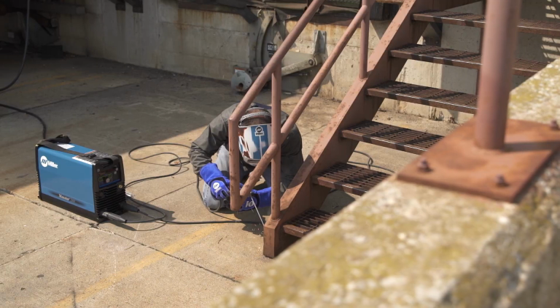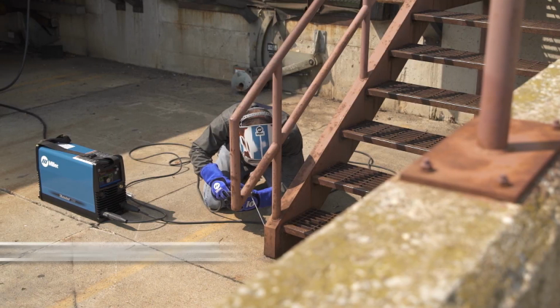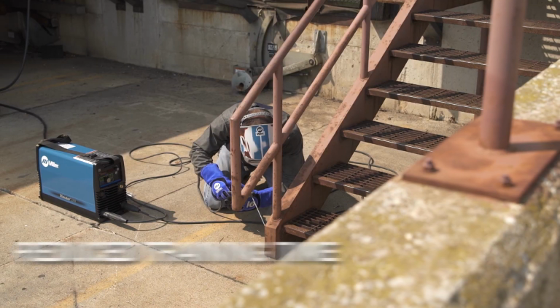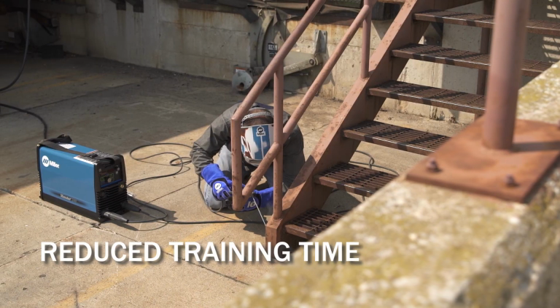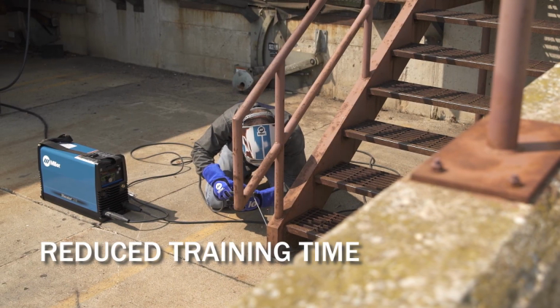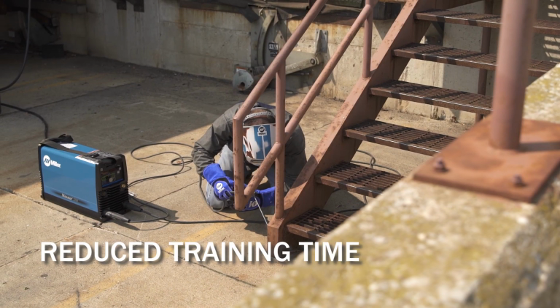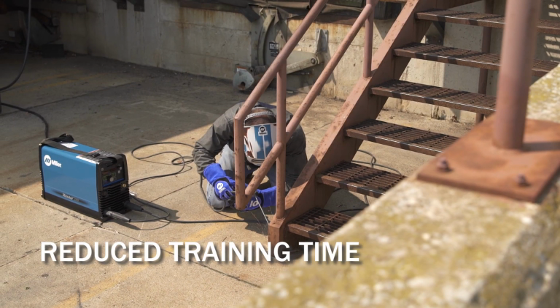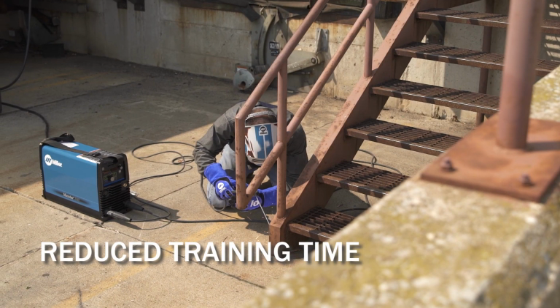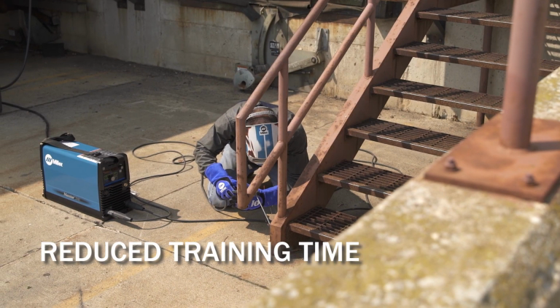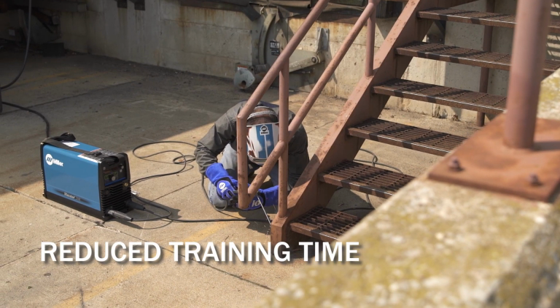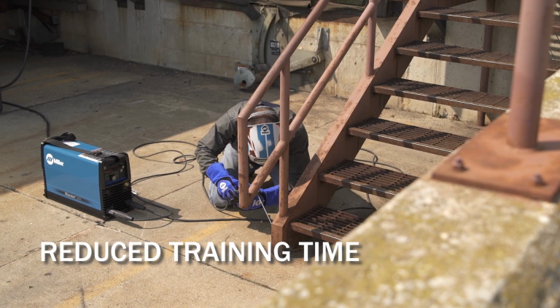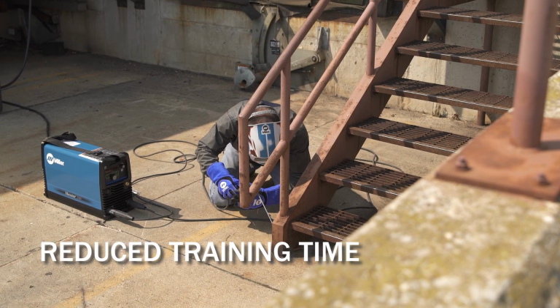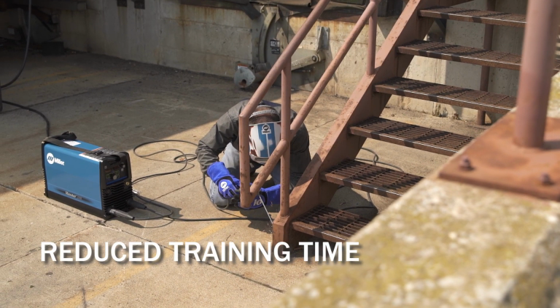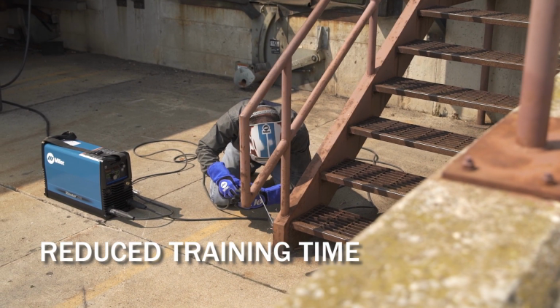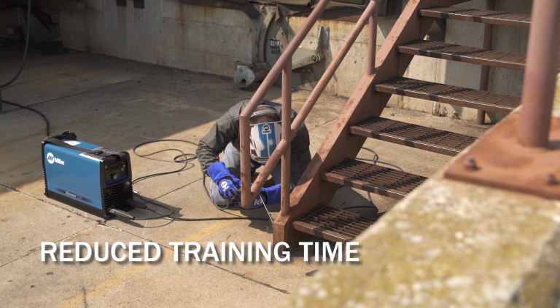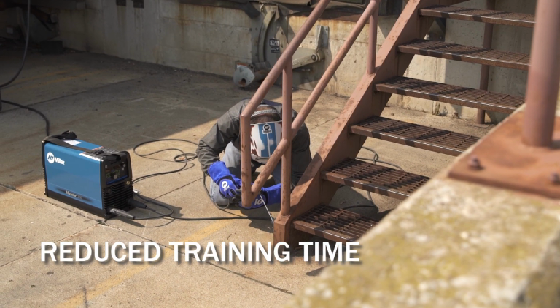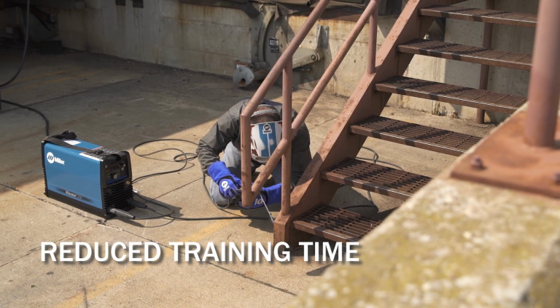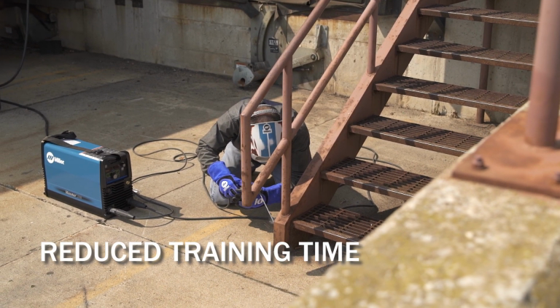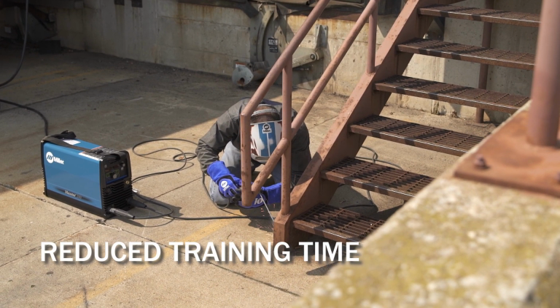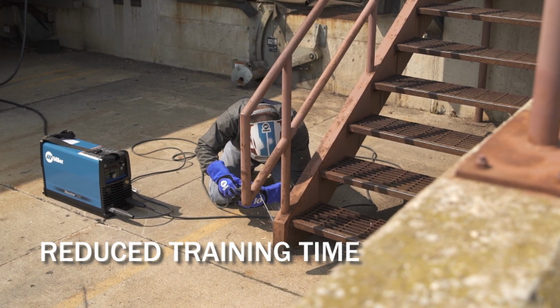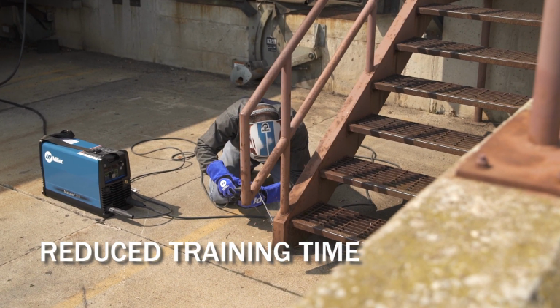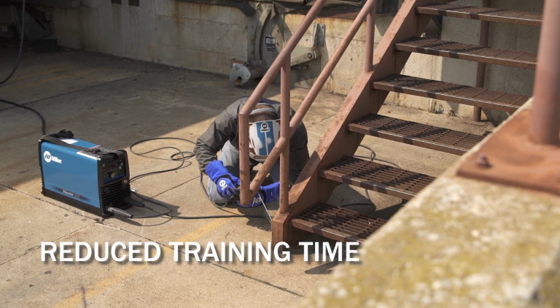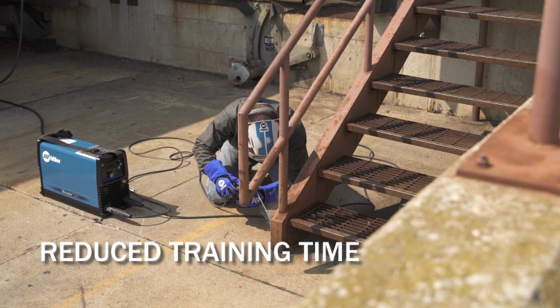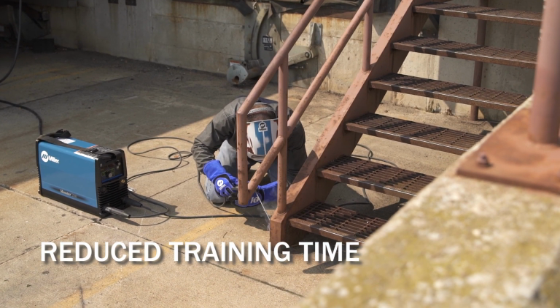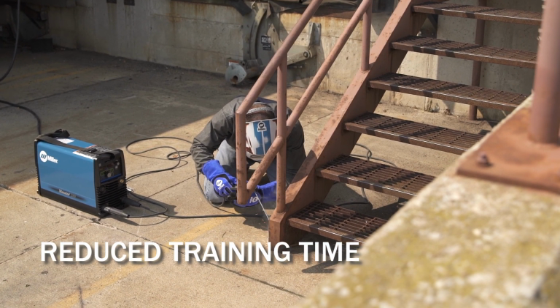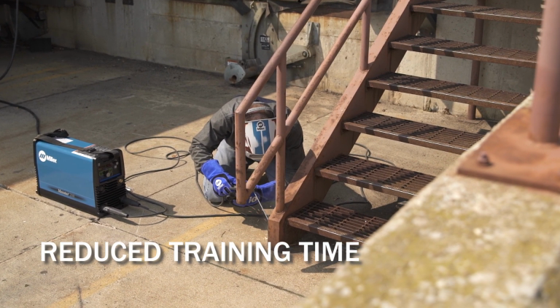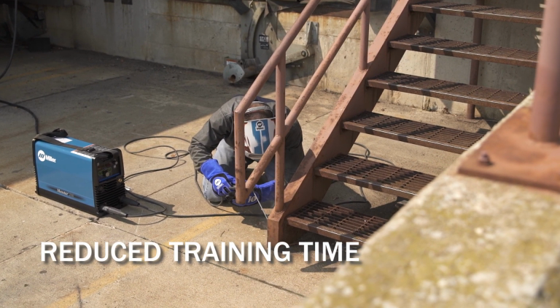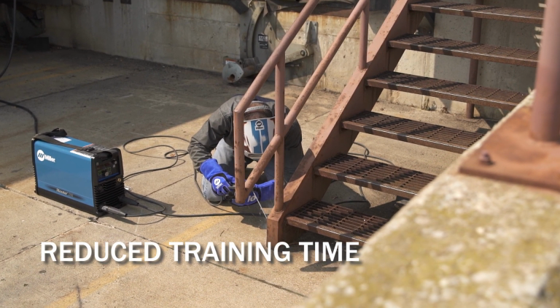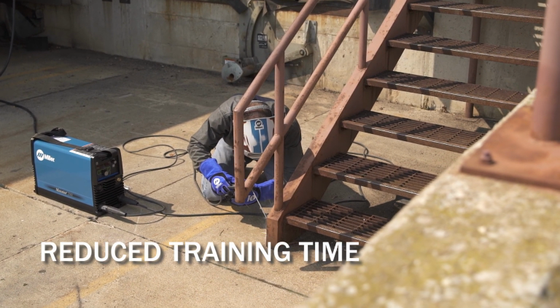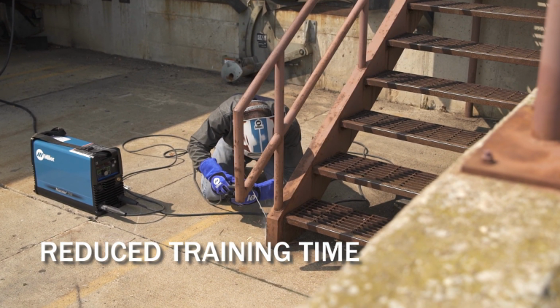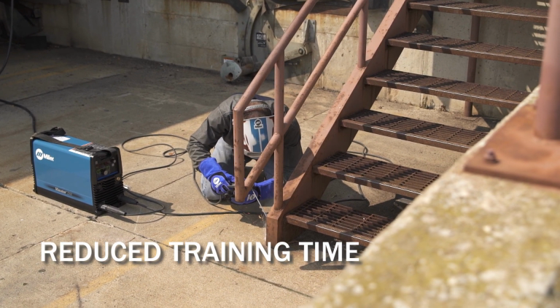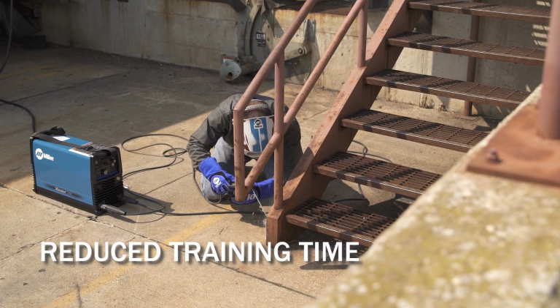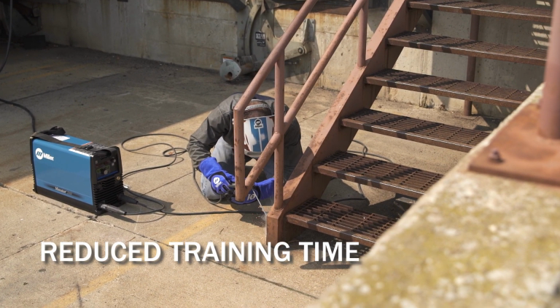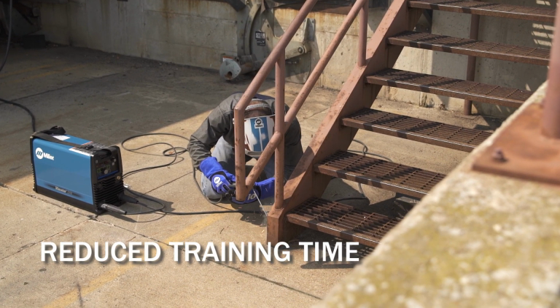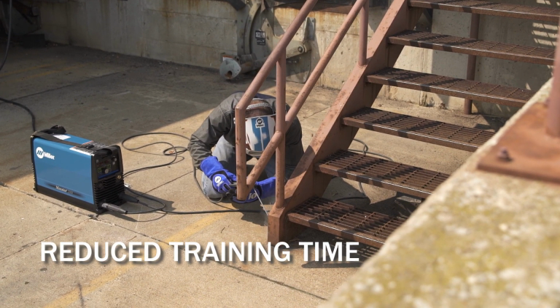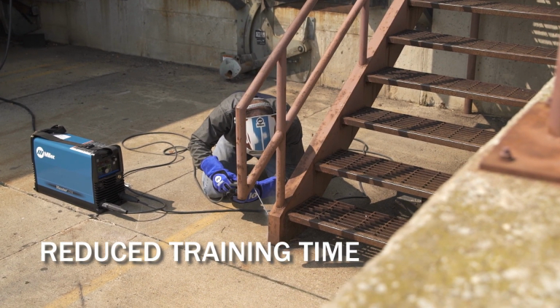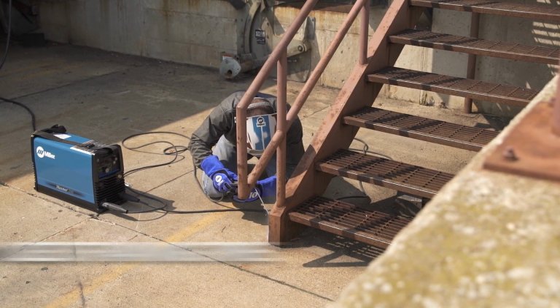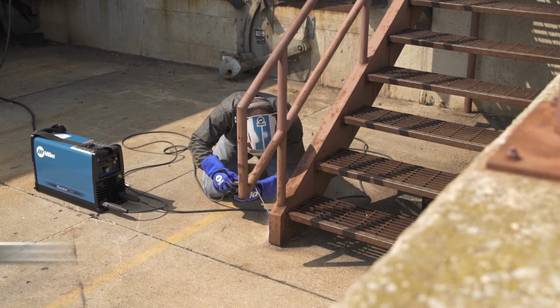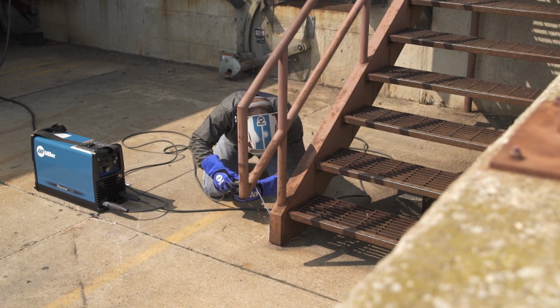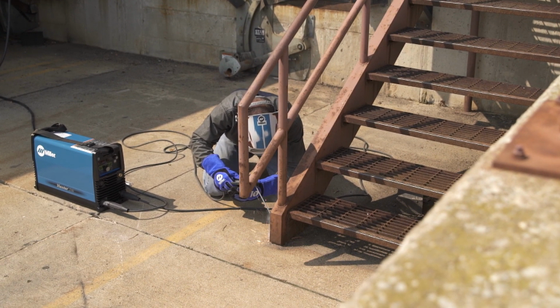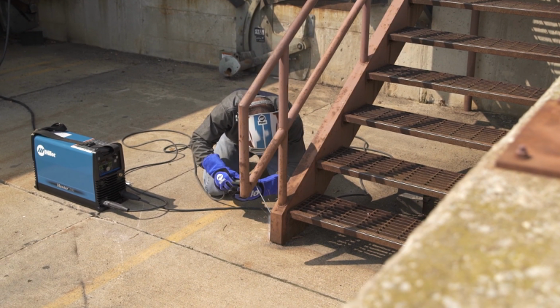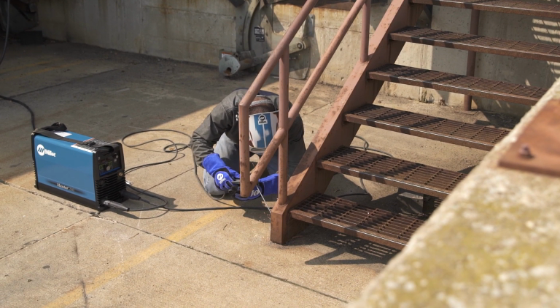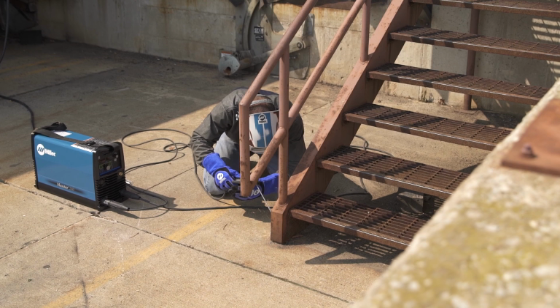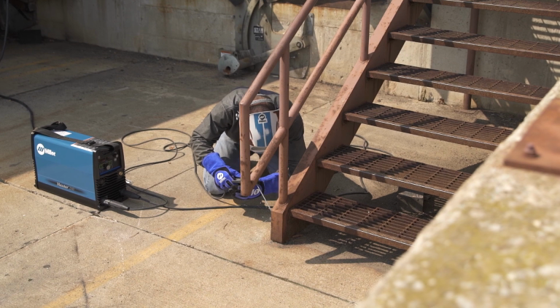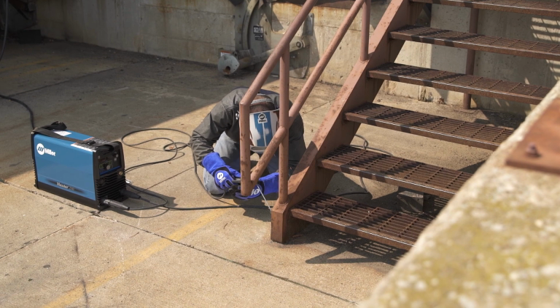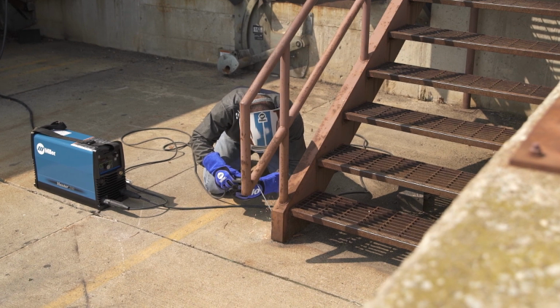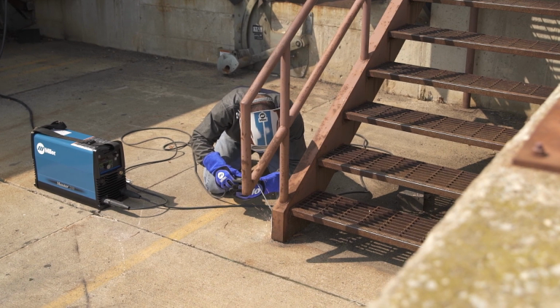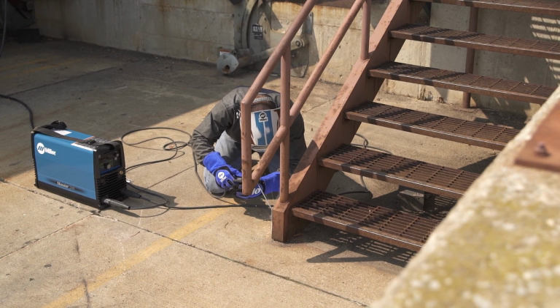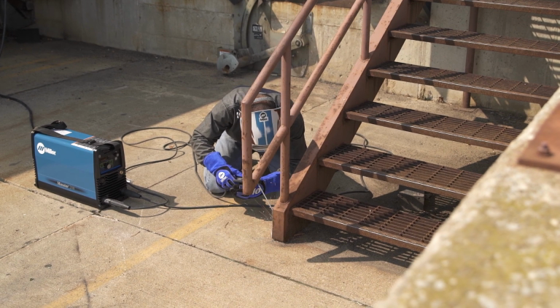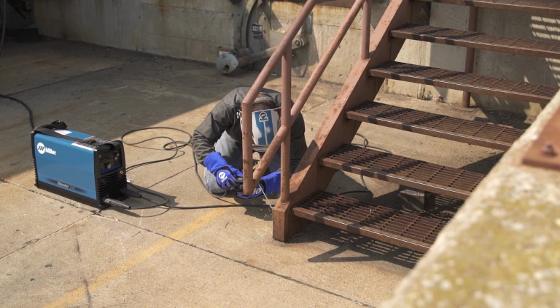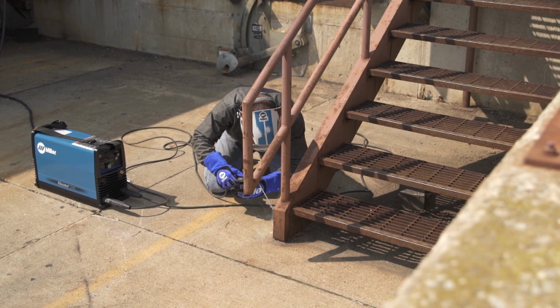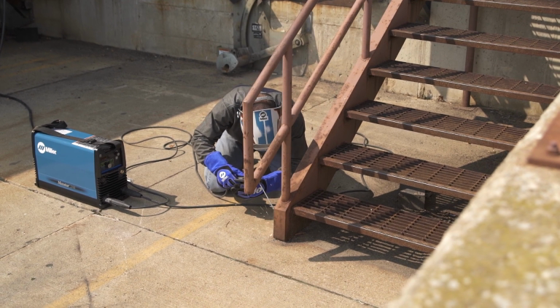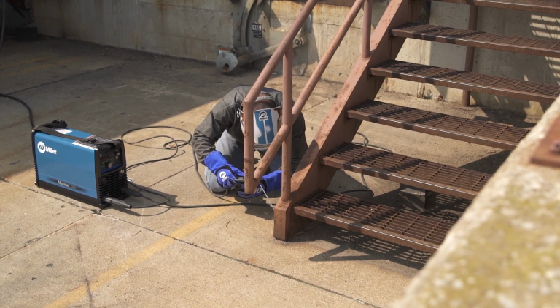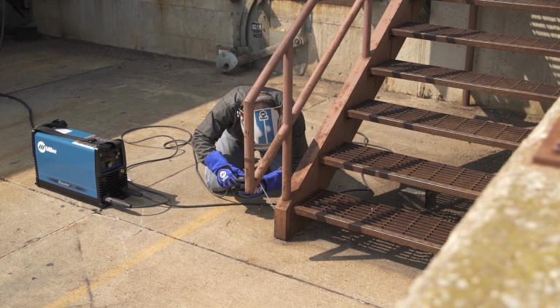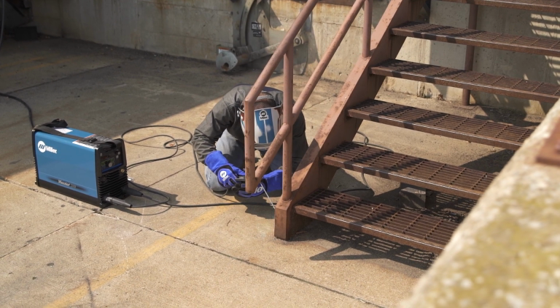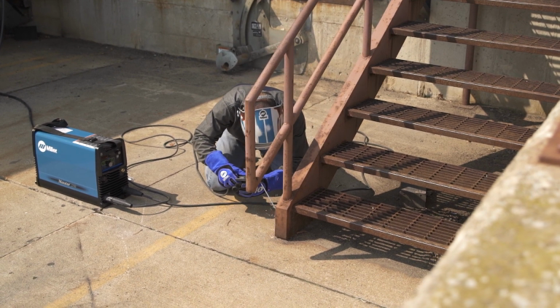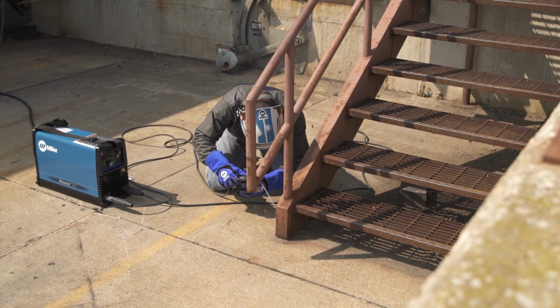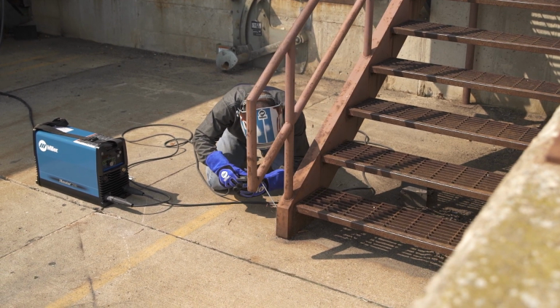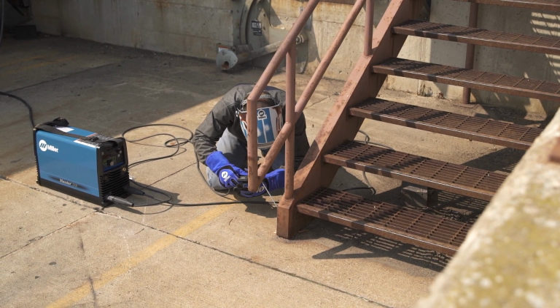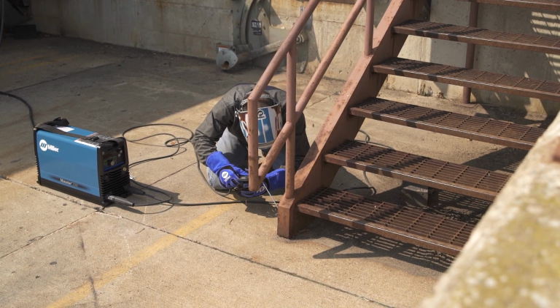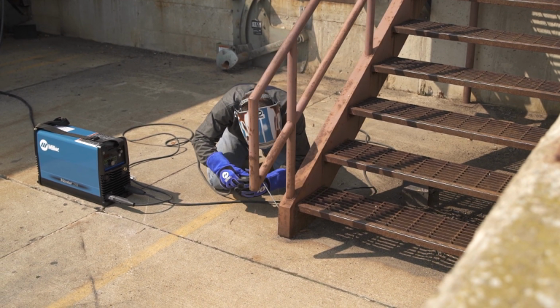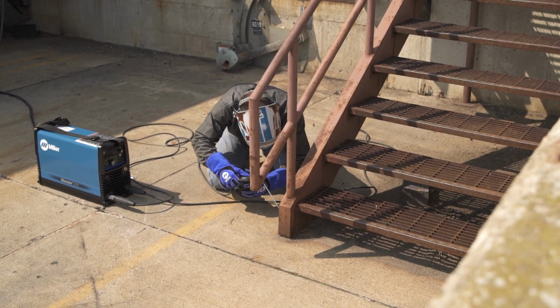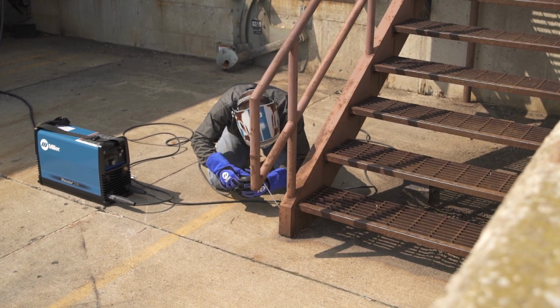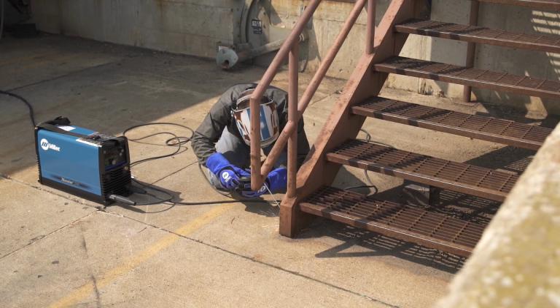Training time is reduced by utilizing one piece of equipment. This saves labor costs and helps keep projects on schedule.